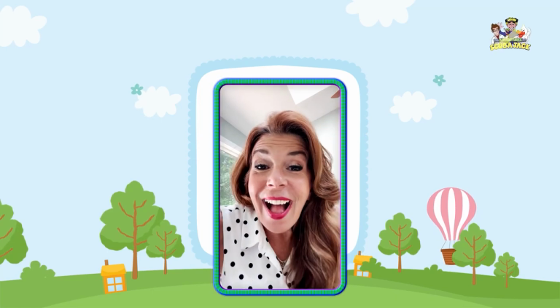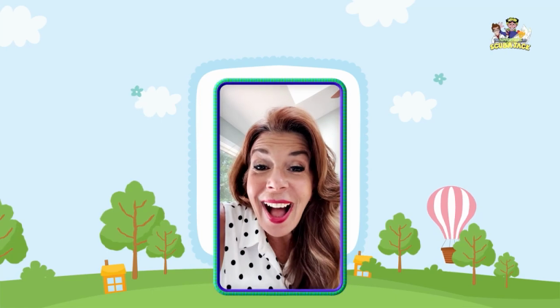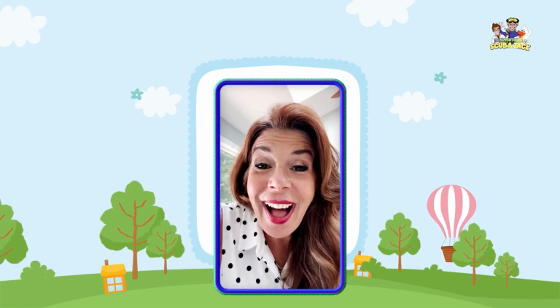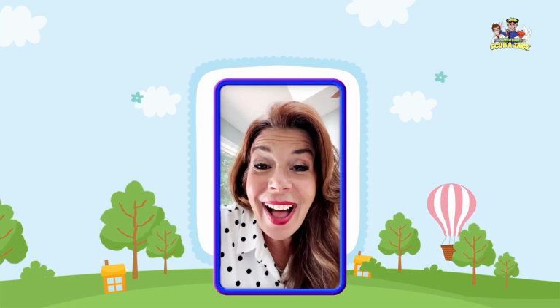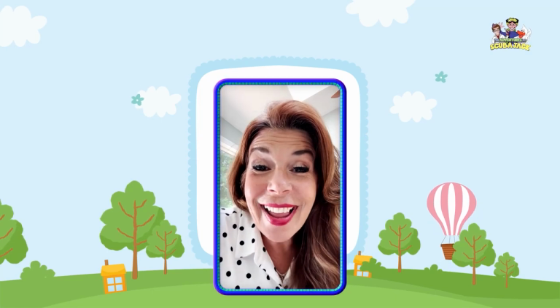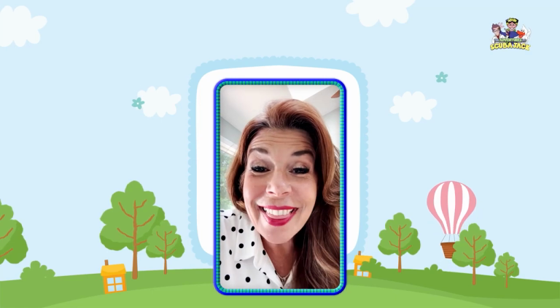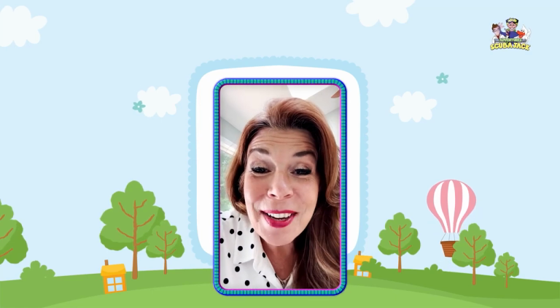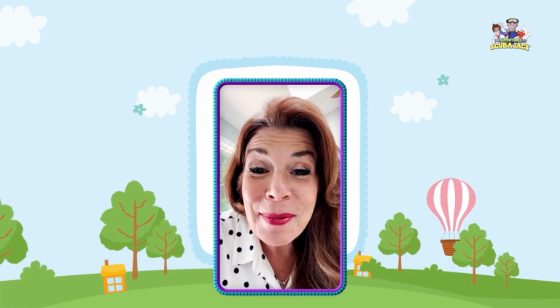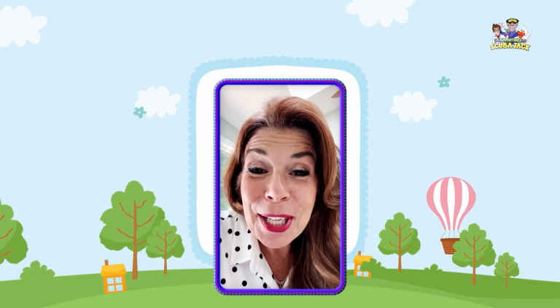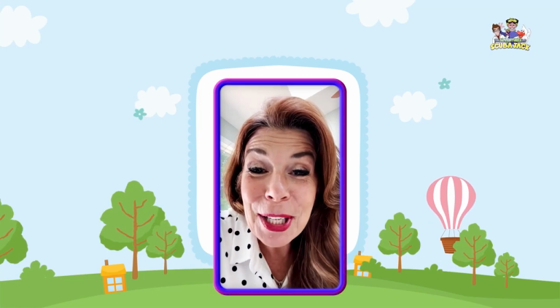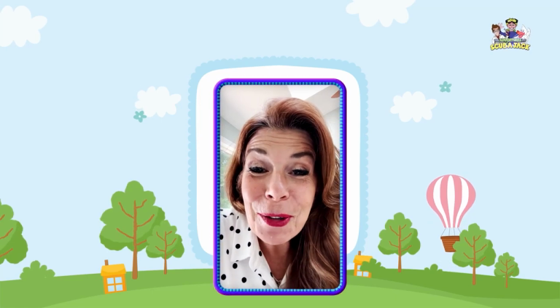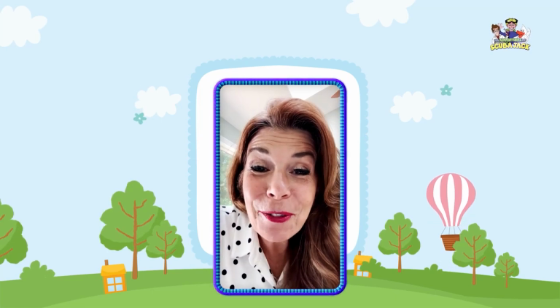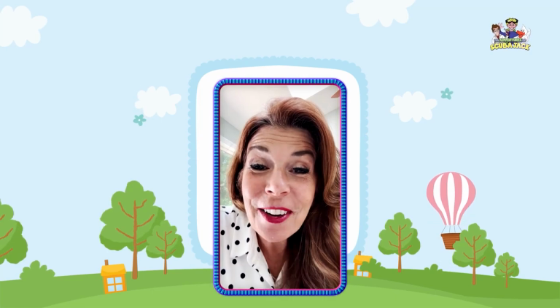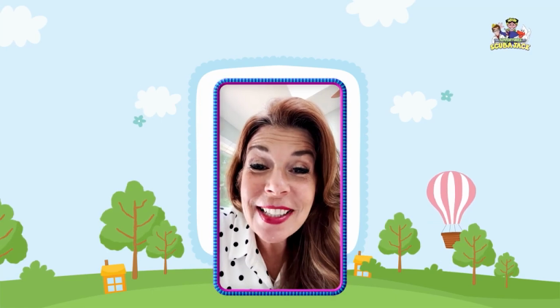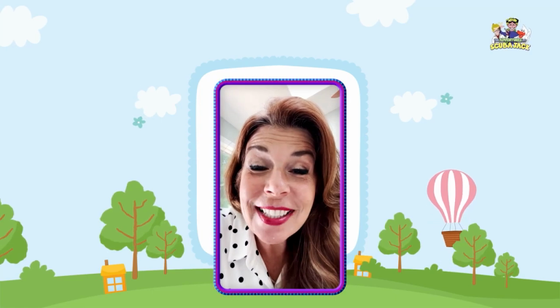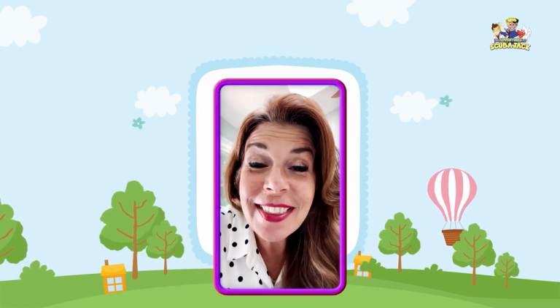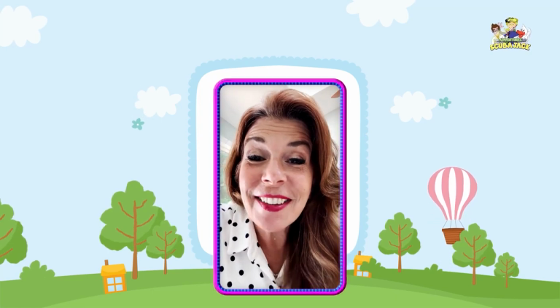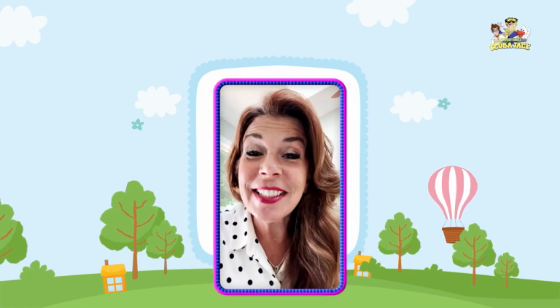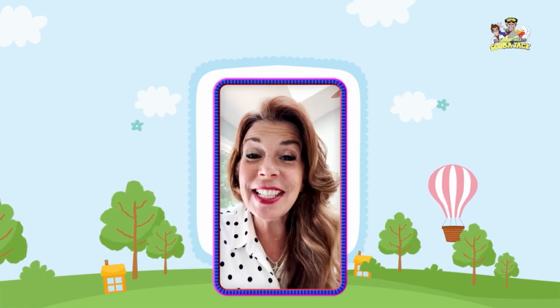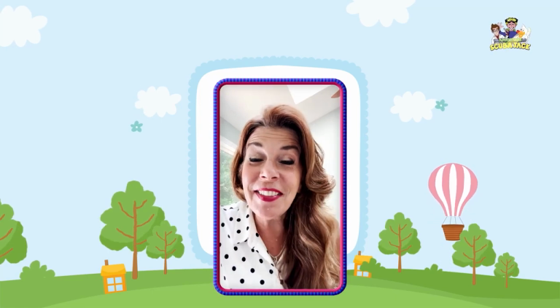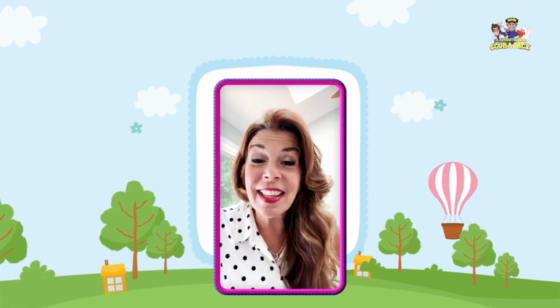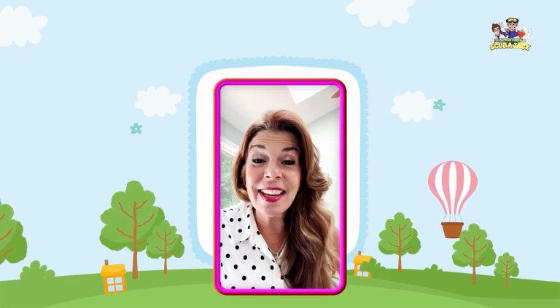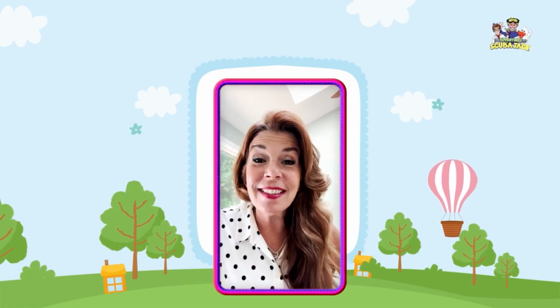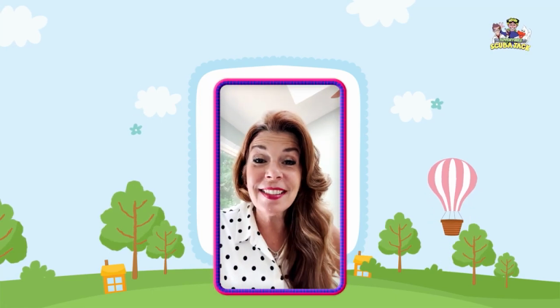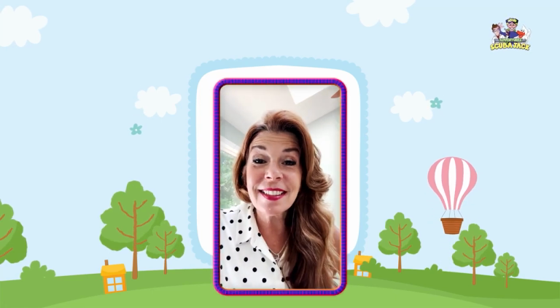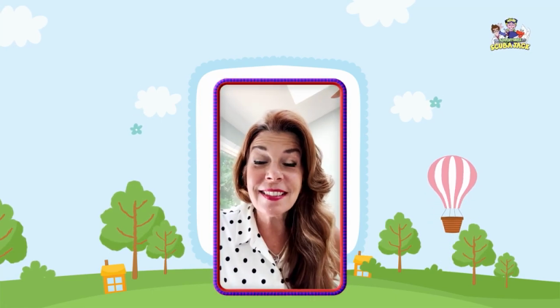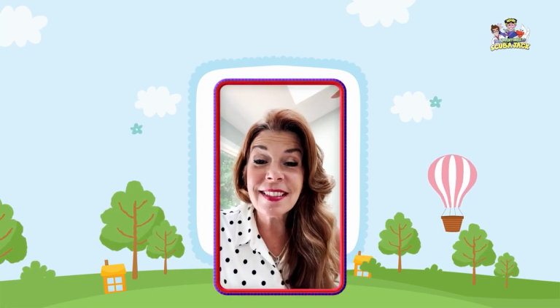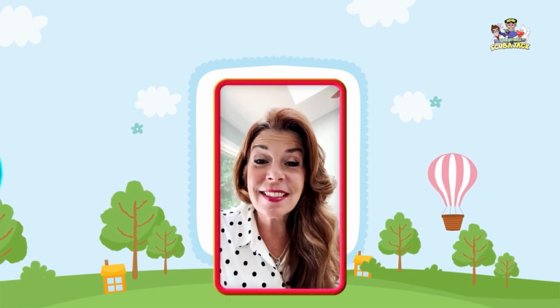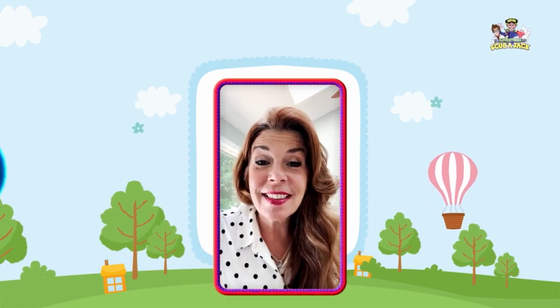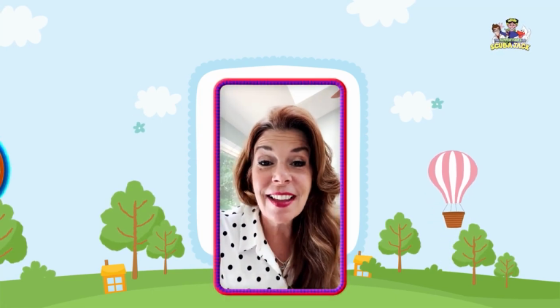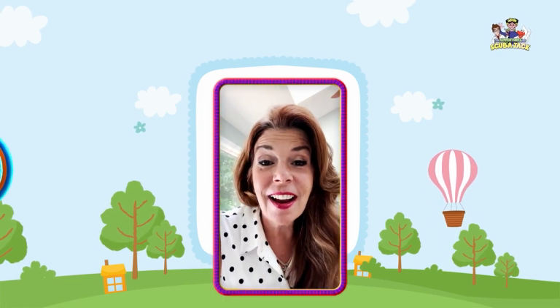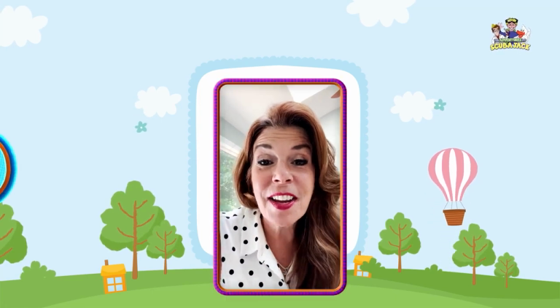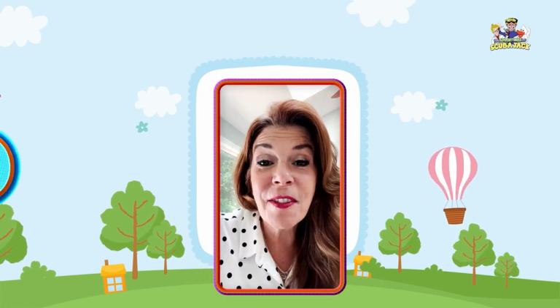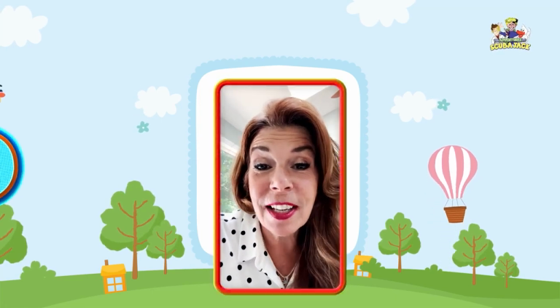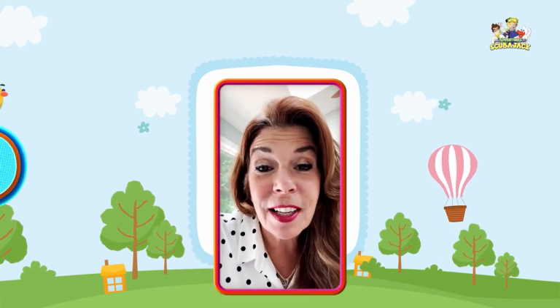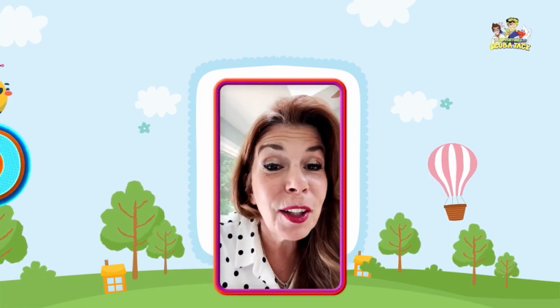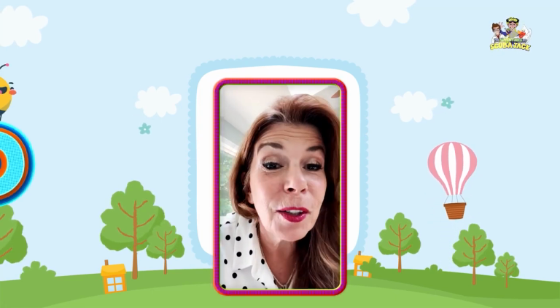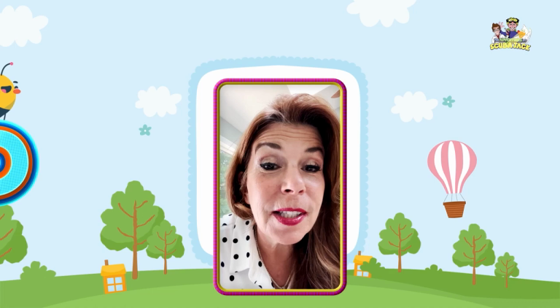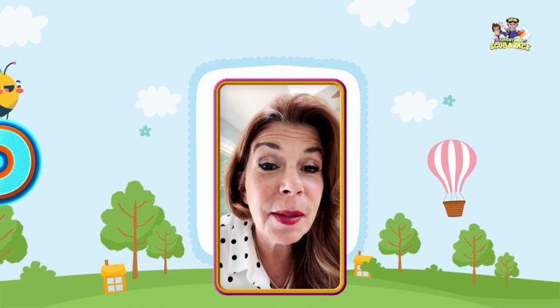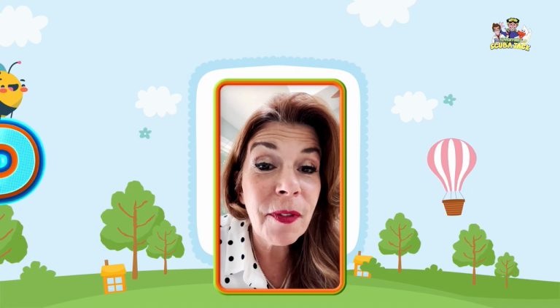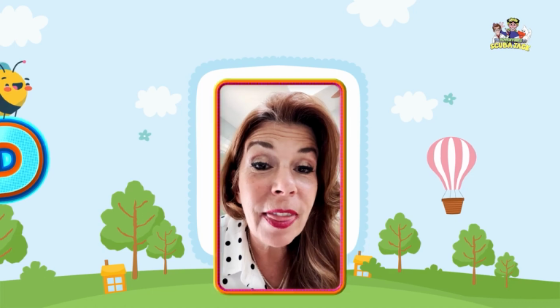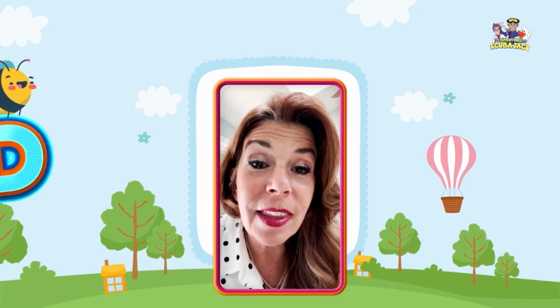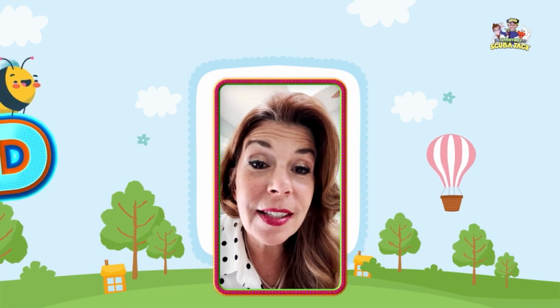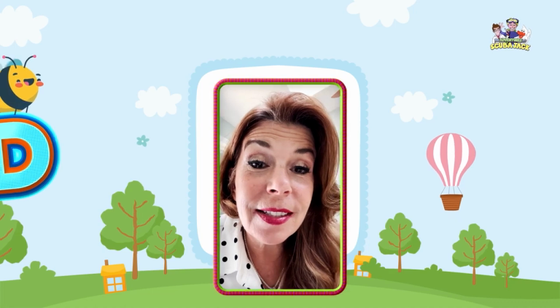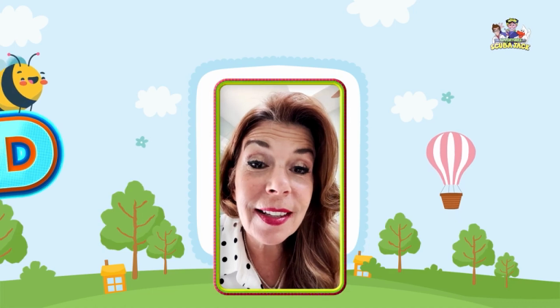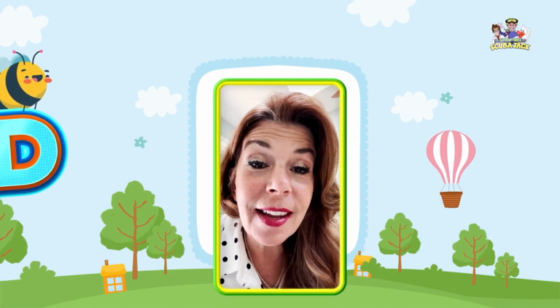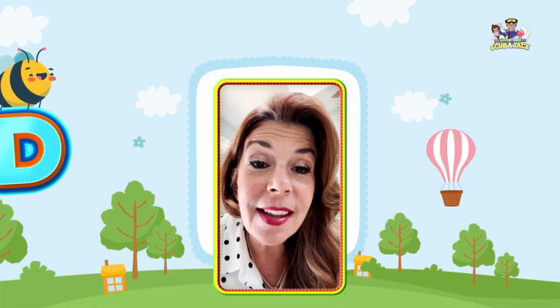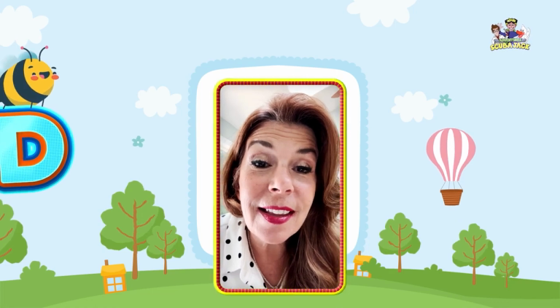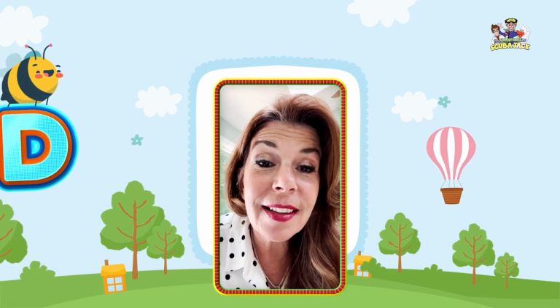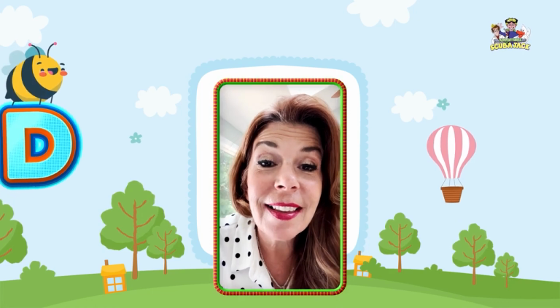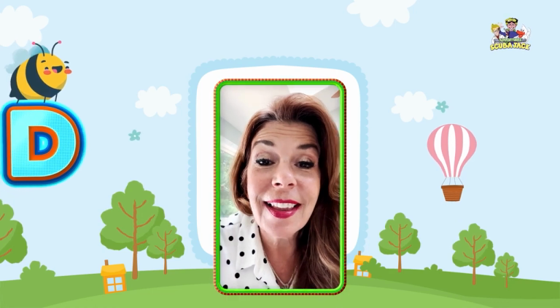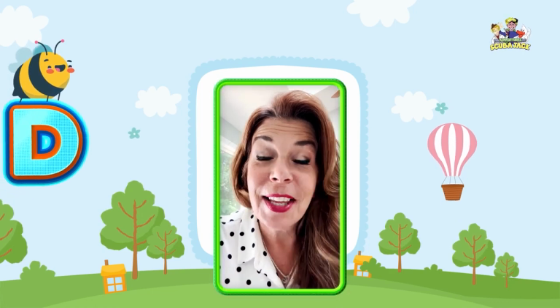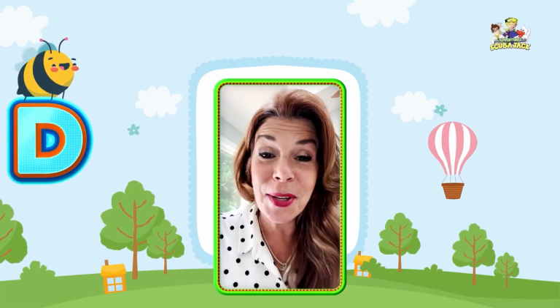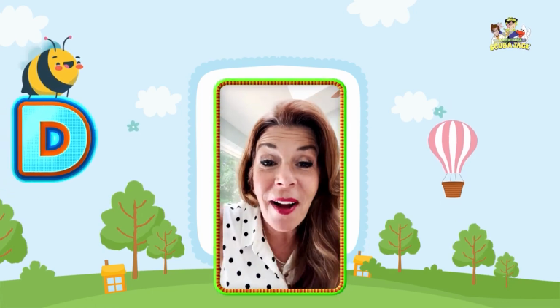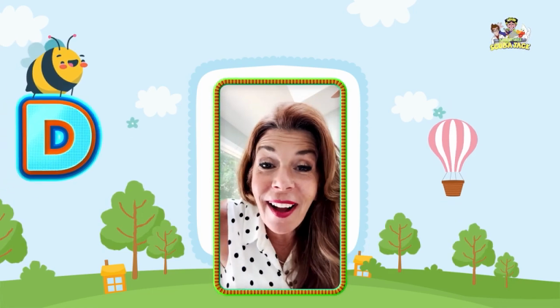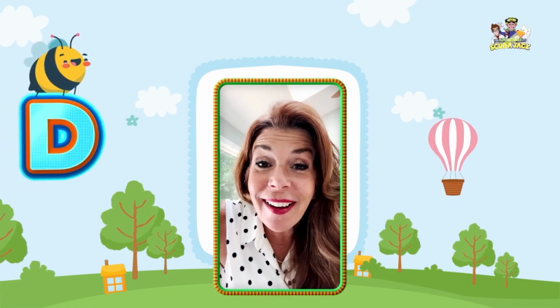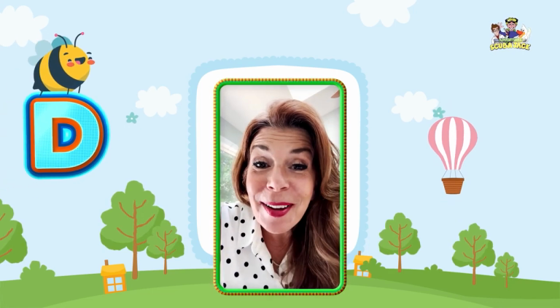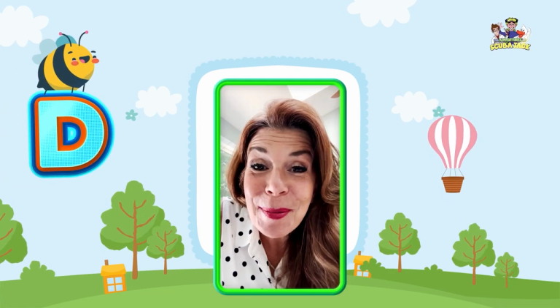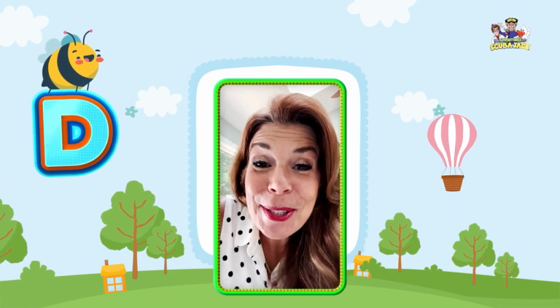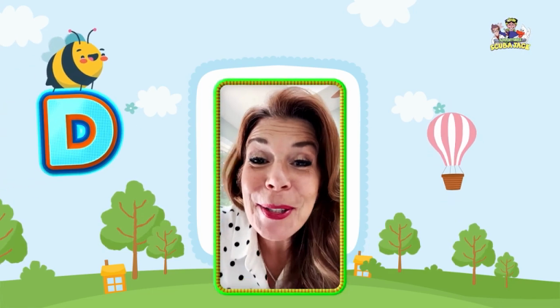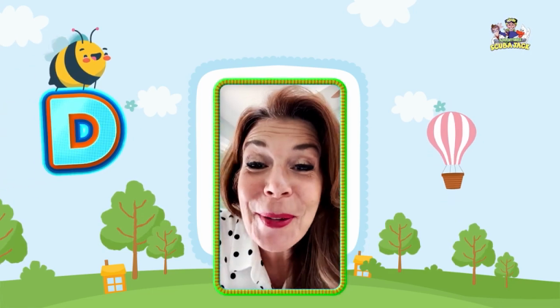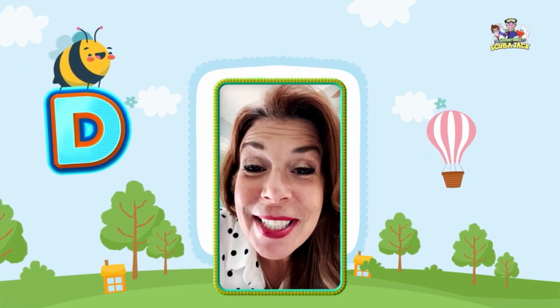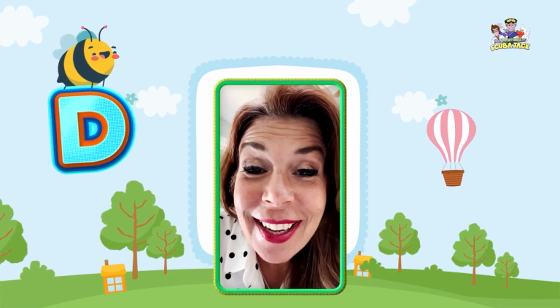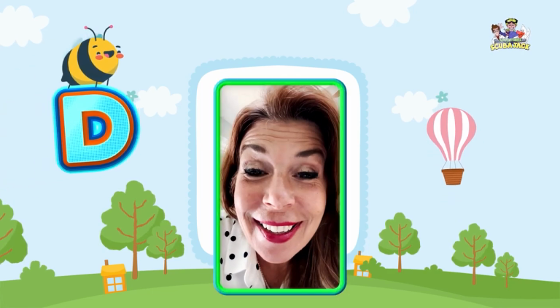Hi there, my cute friends out there in TV land. Are you ready to learn some fun things today? You are? I'm so excited.